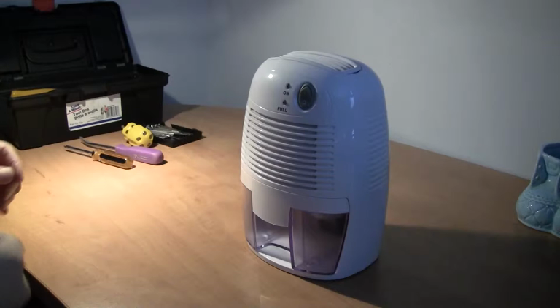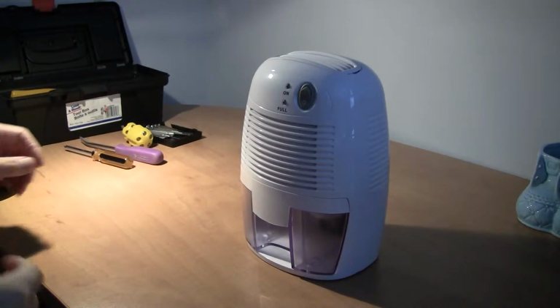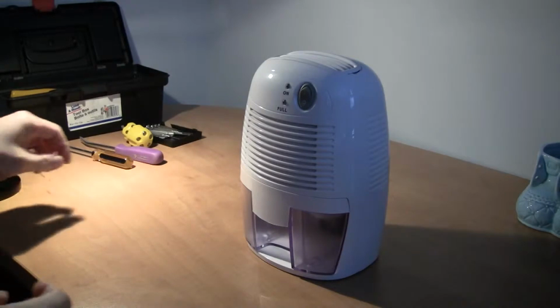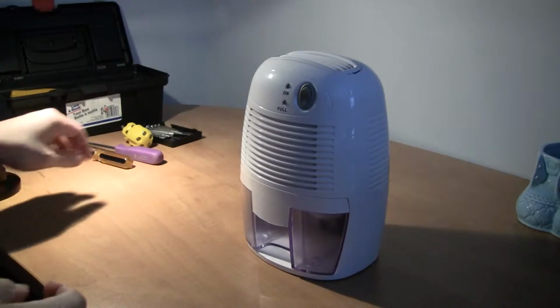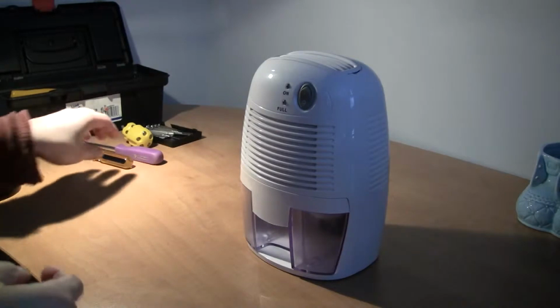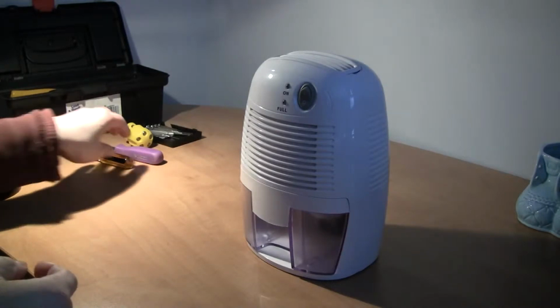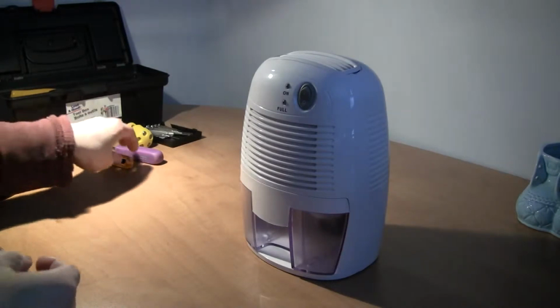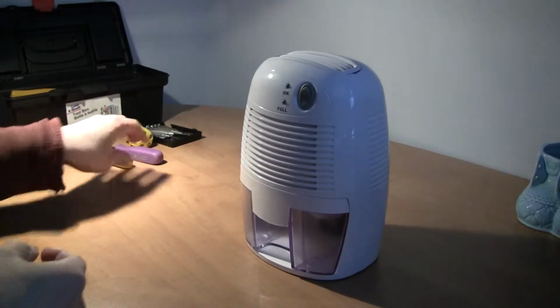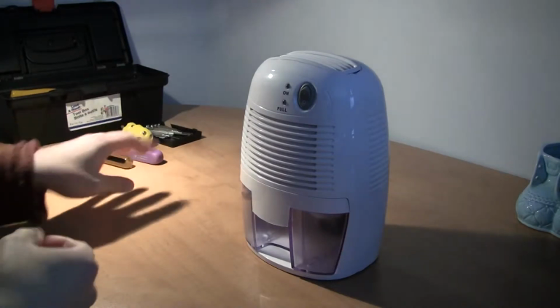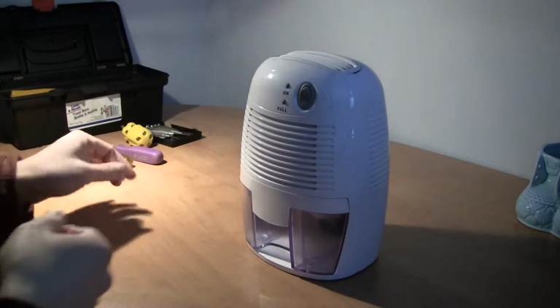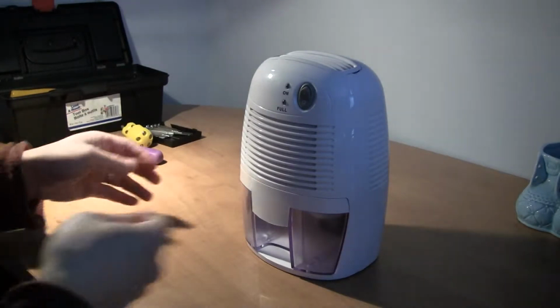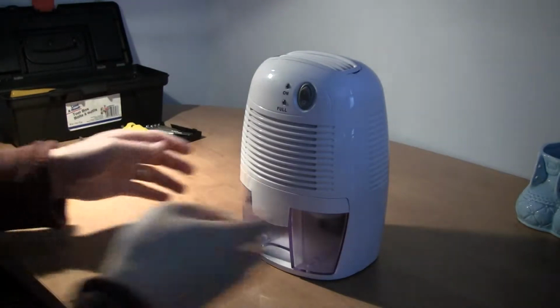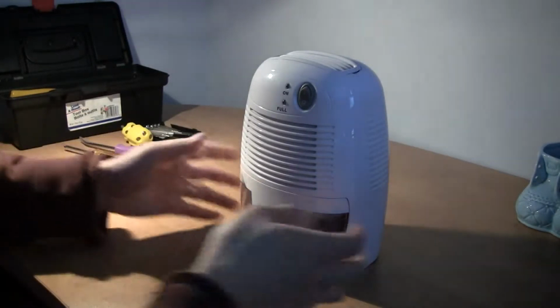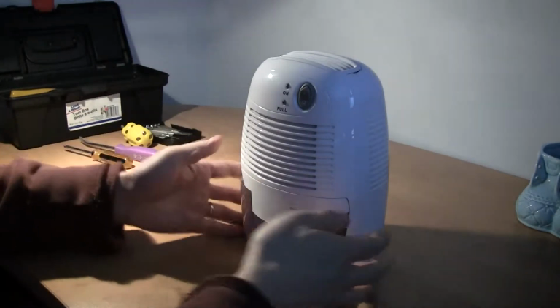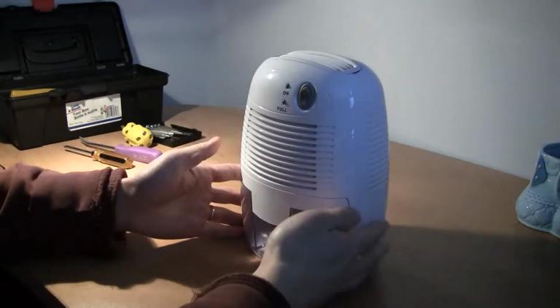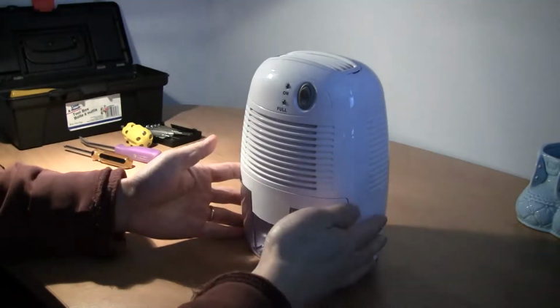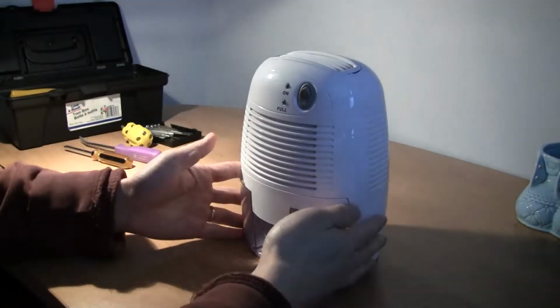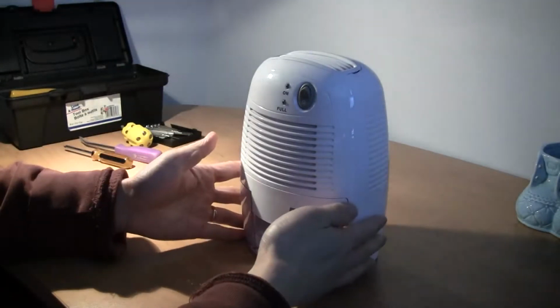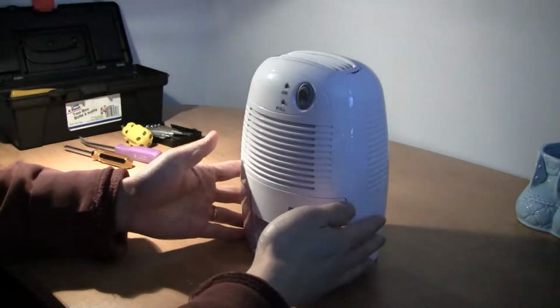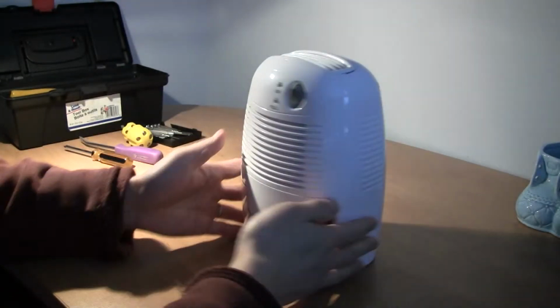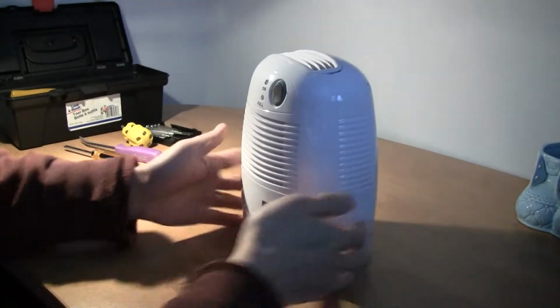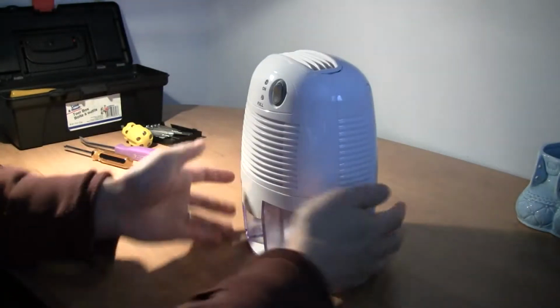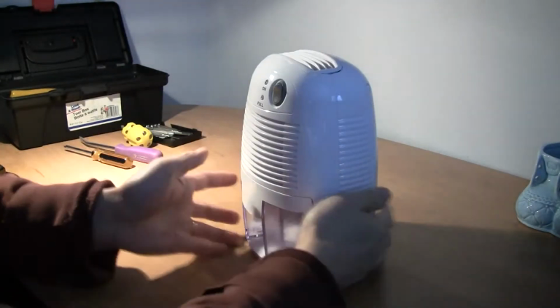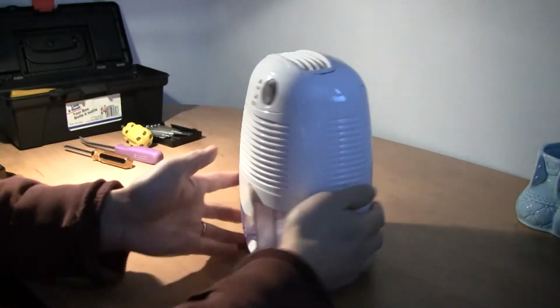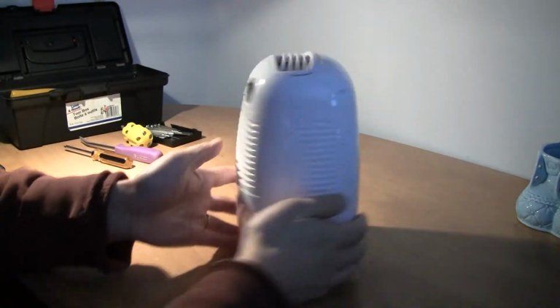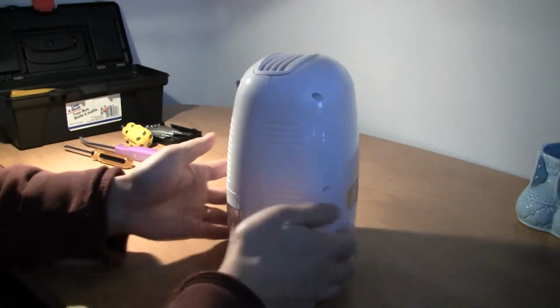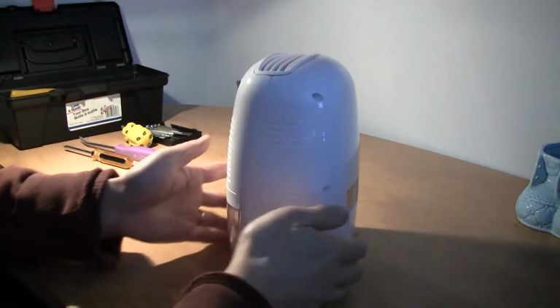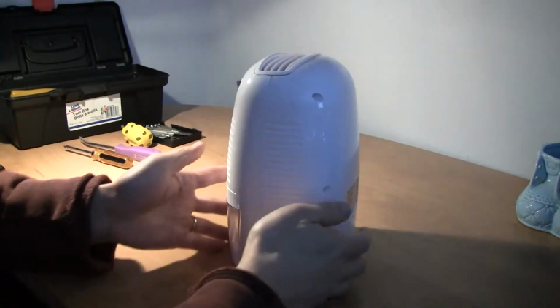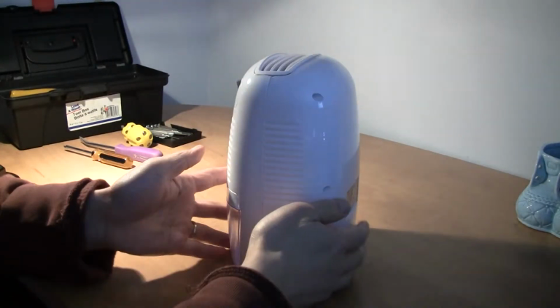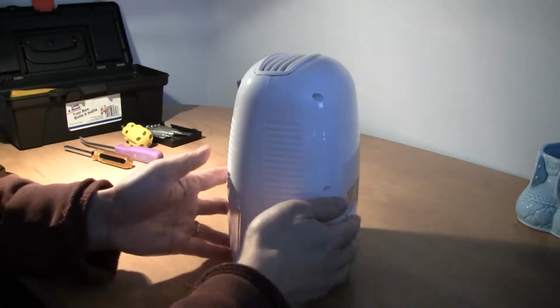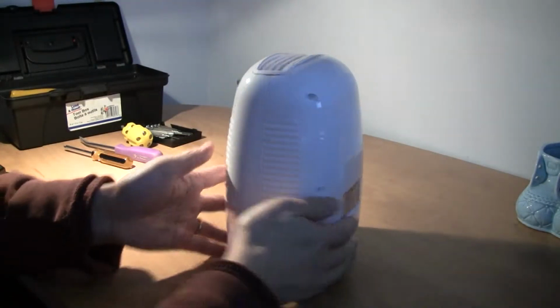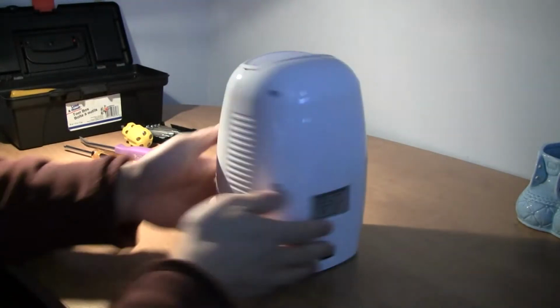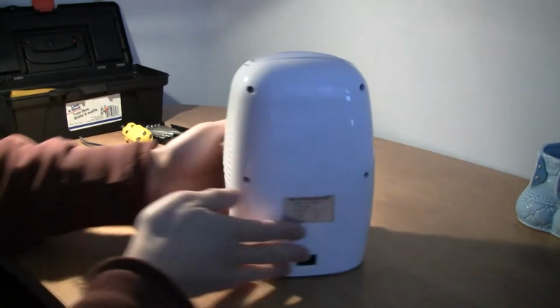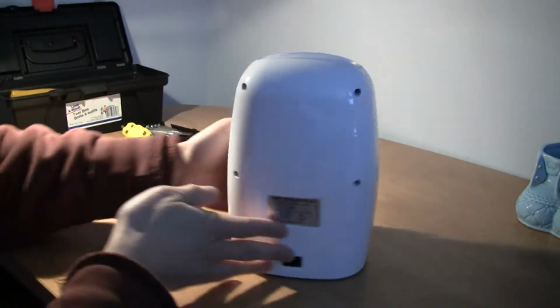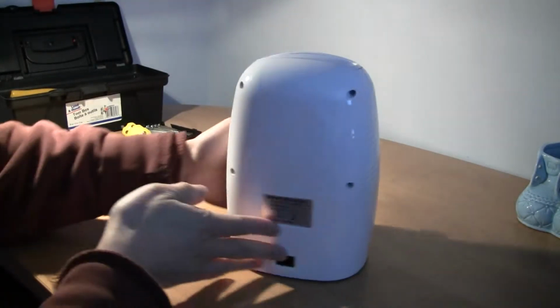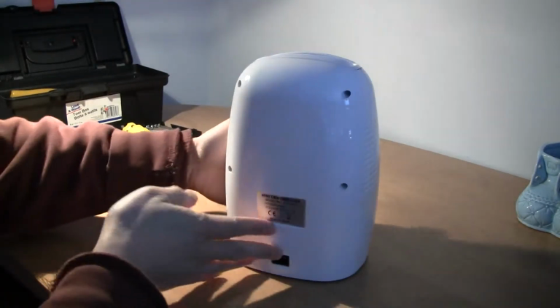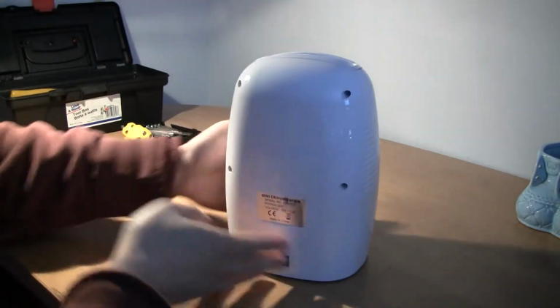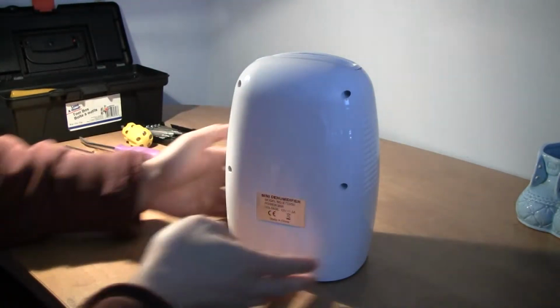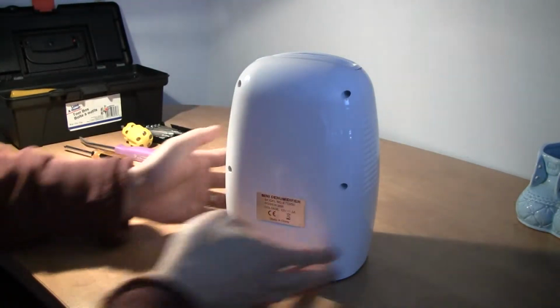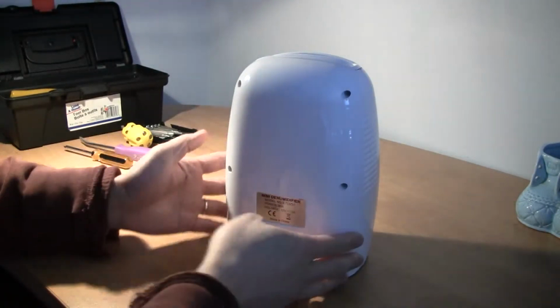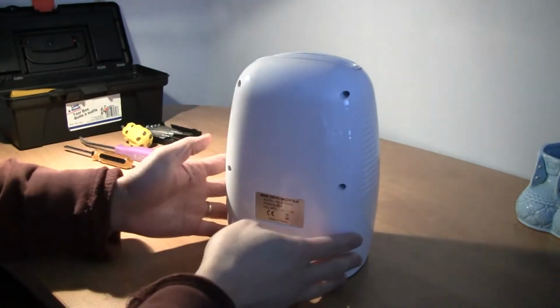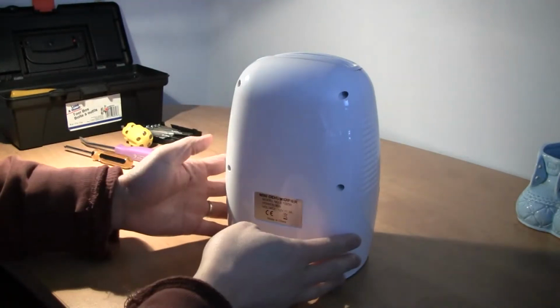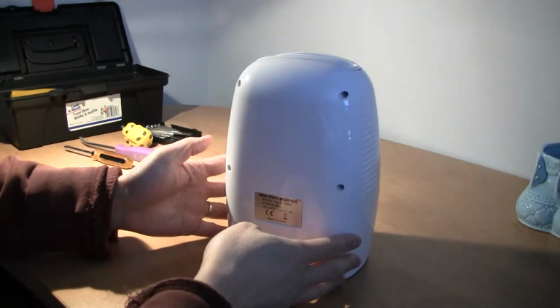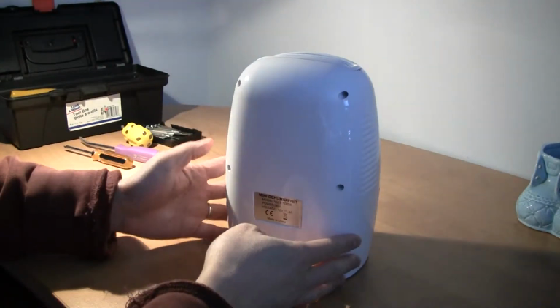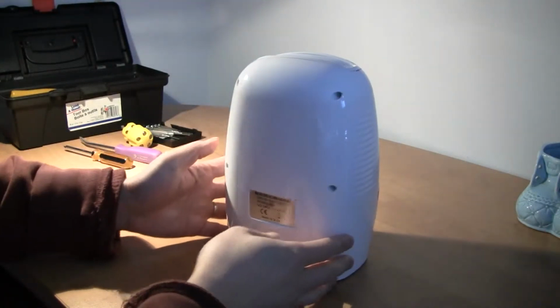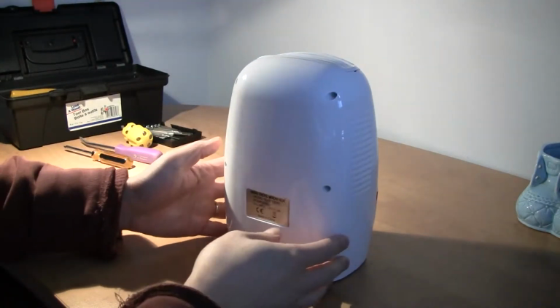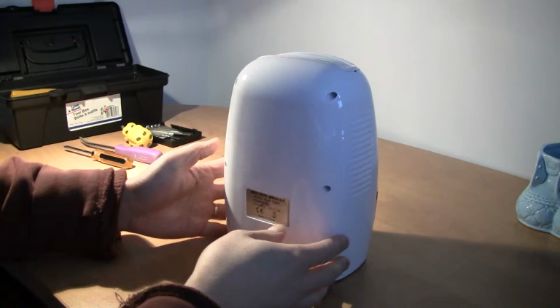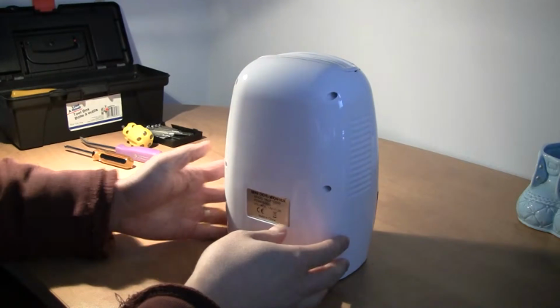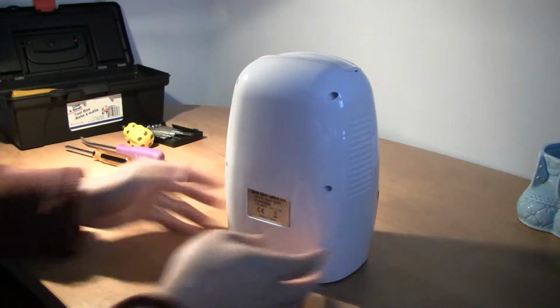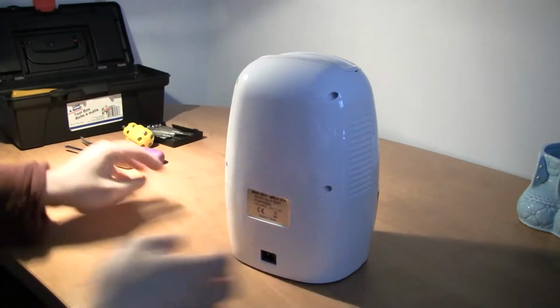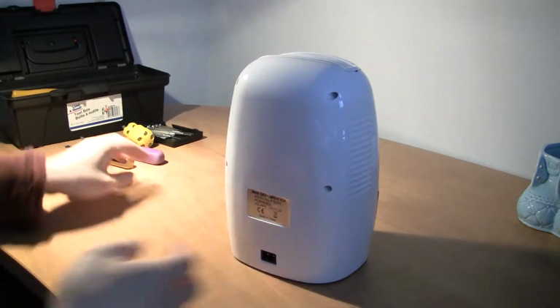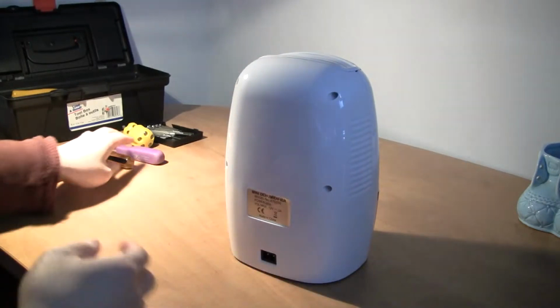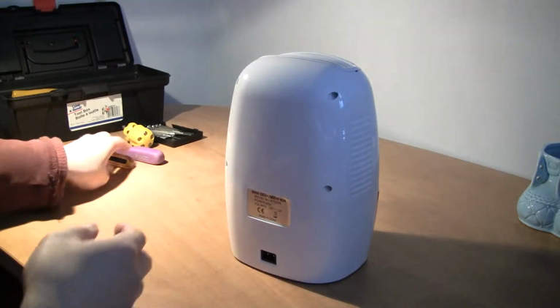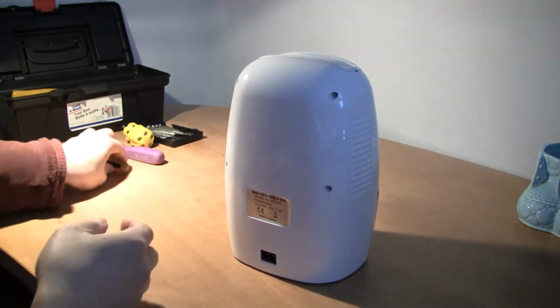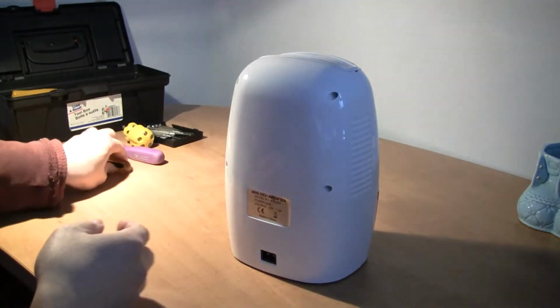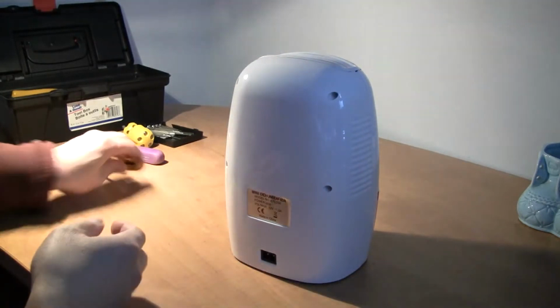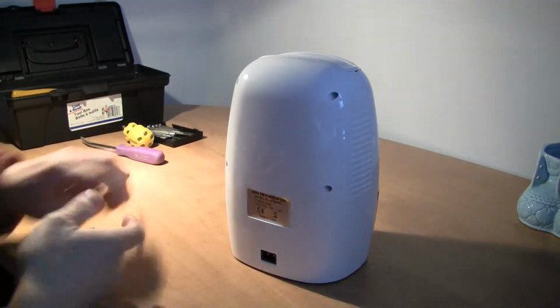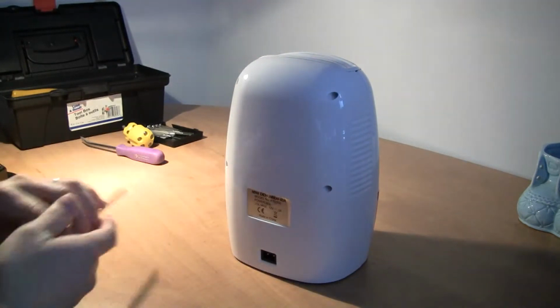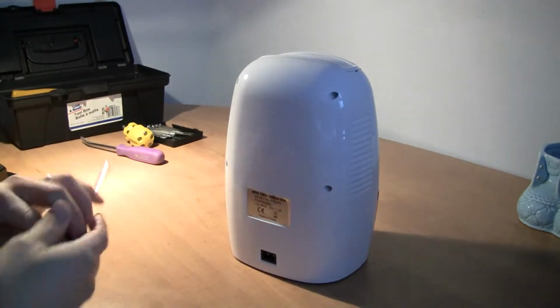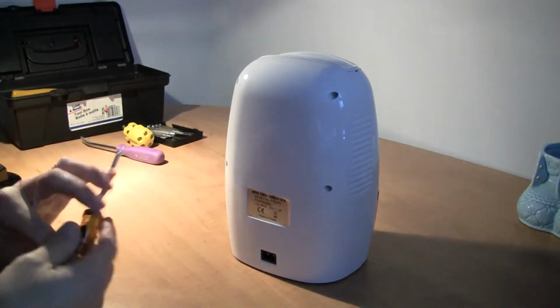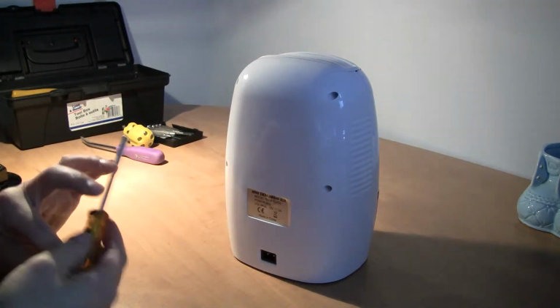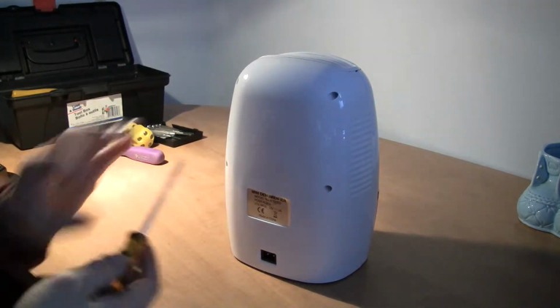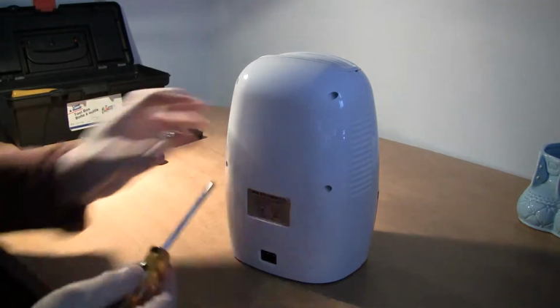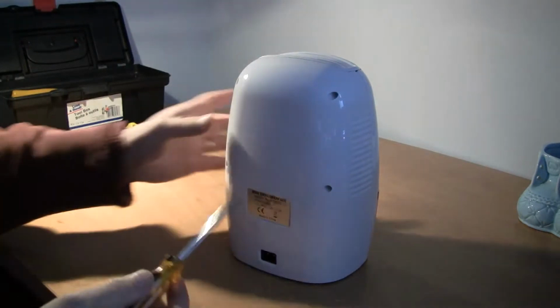We'll try to open this vibration humidifier, or a generic version of that, actually.